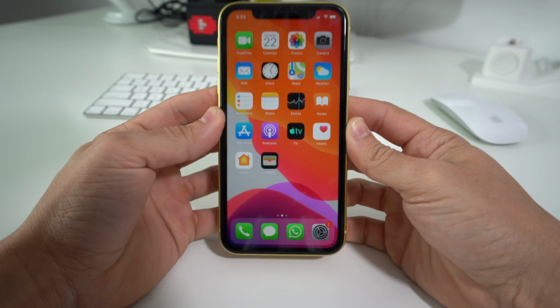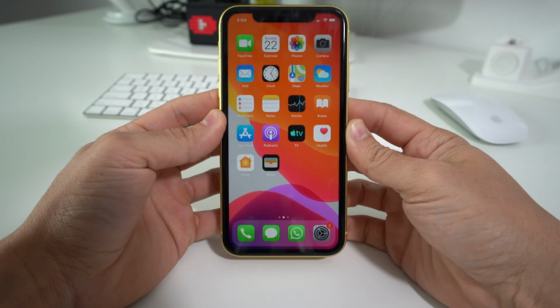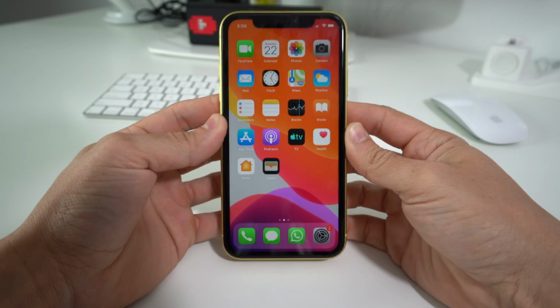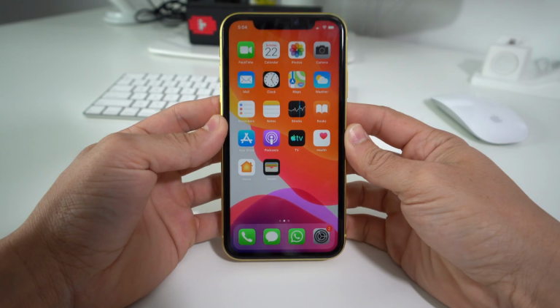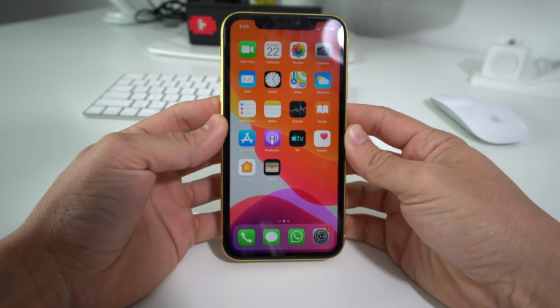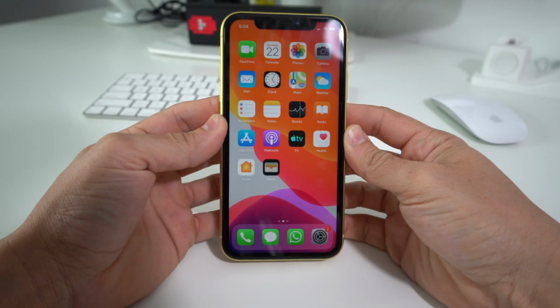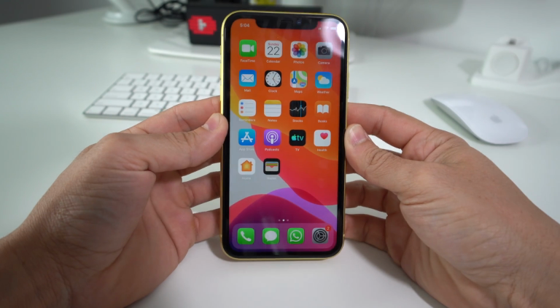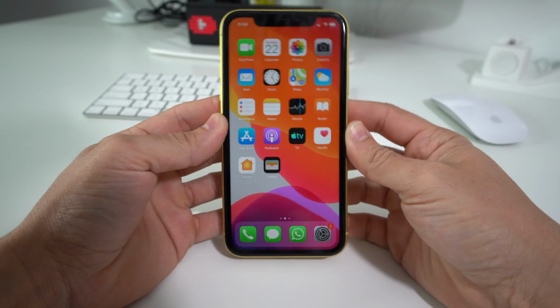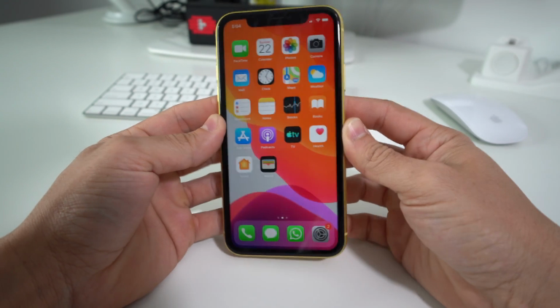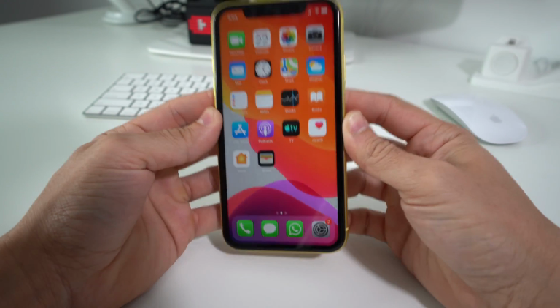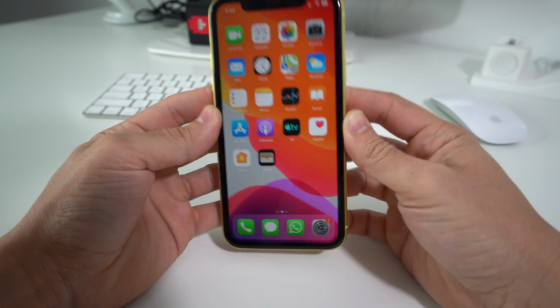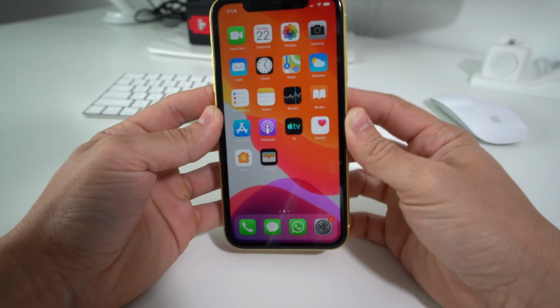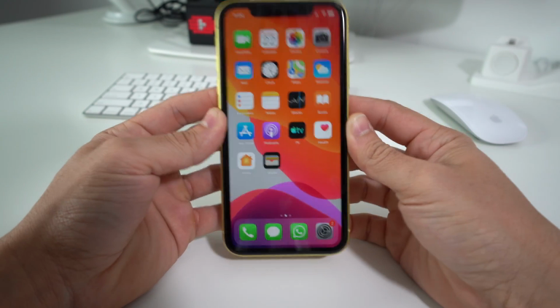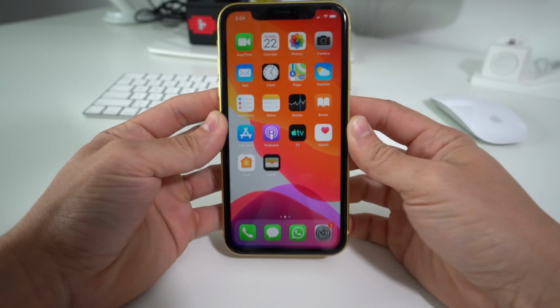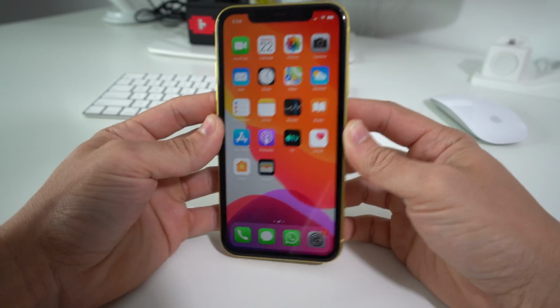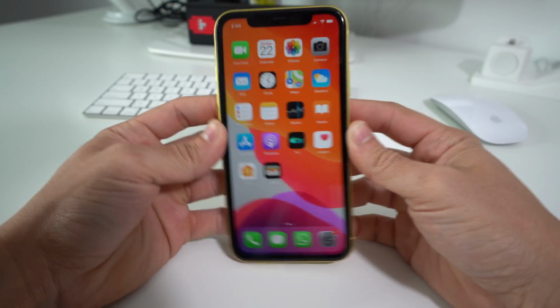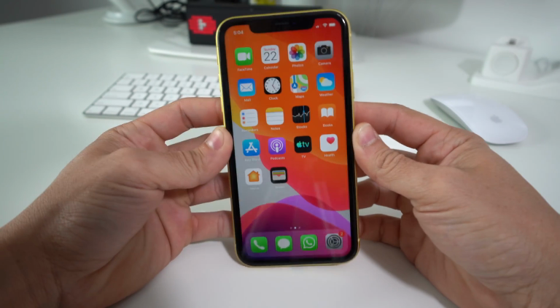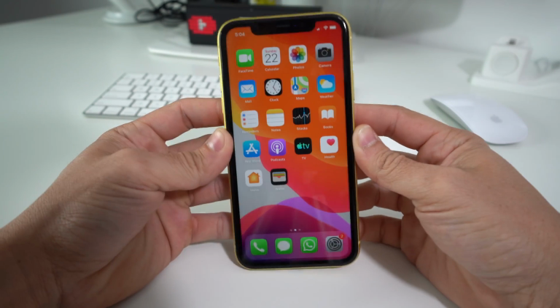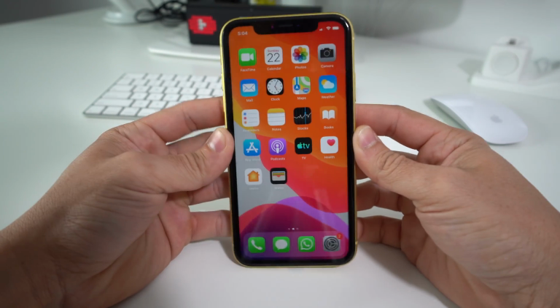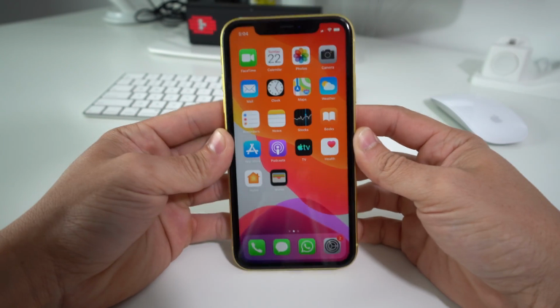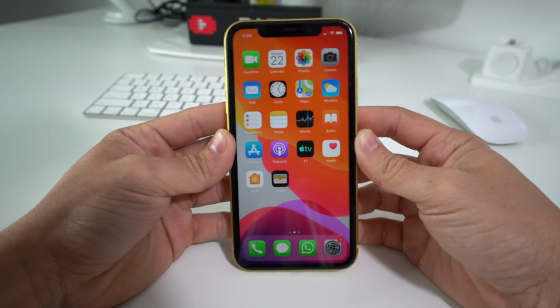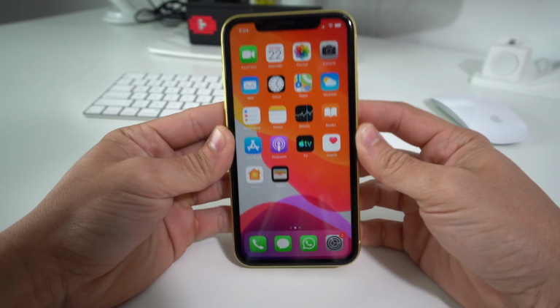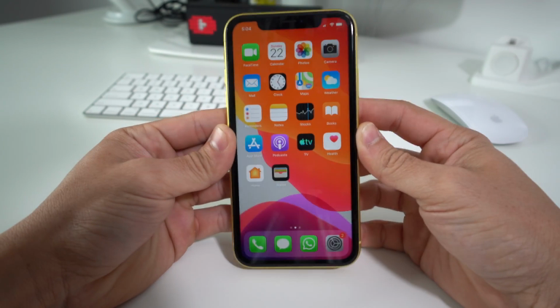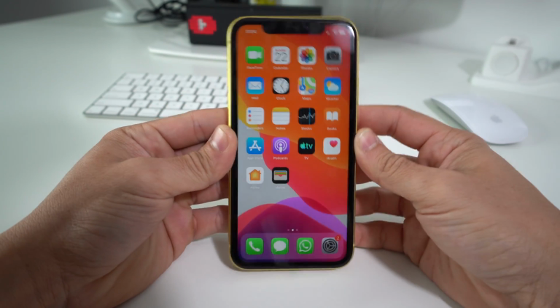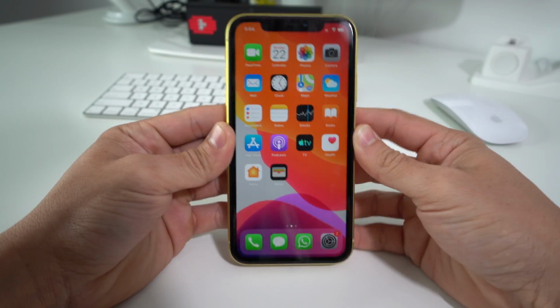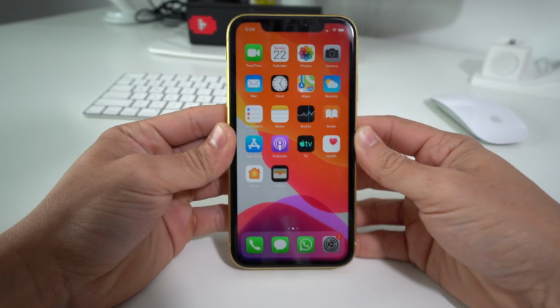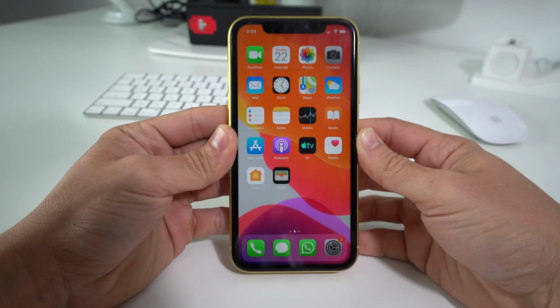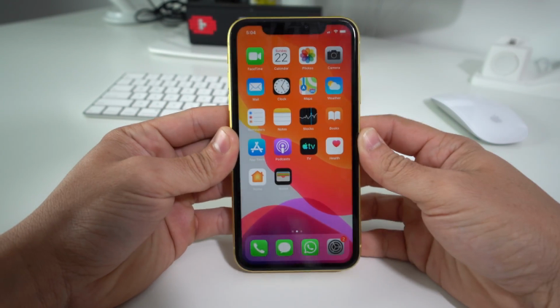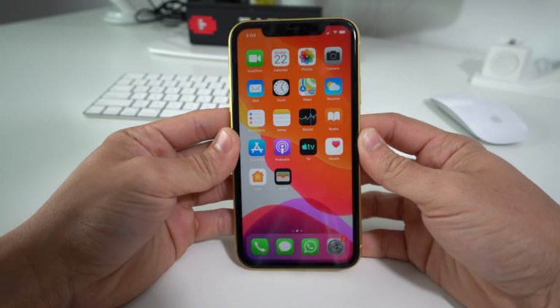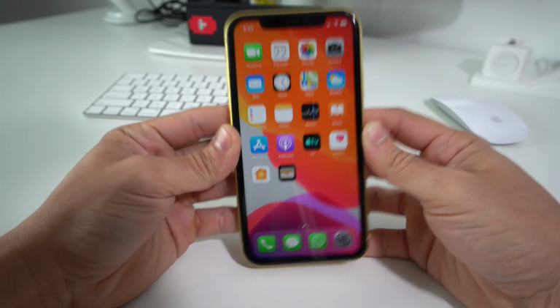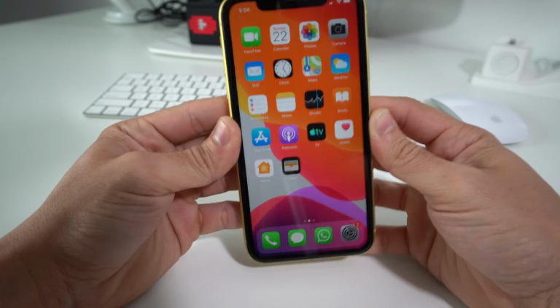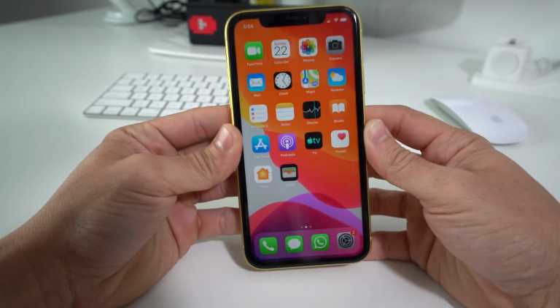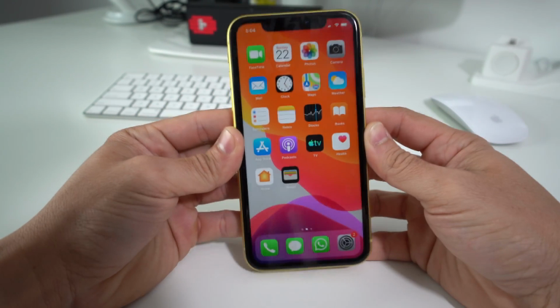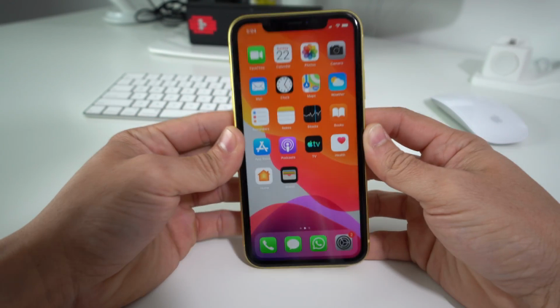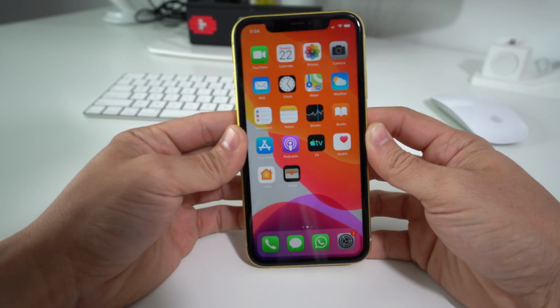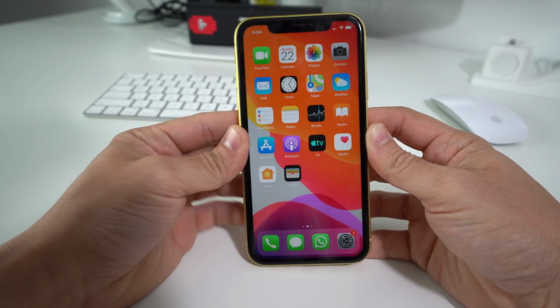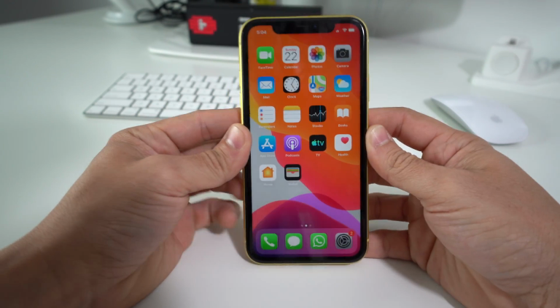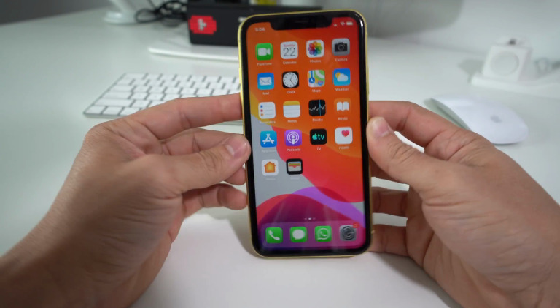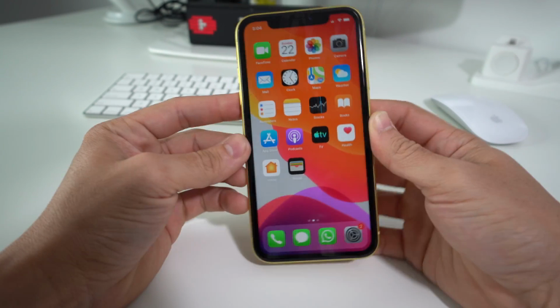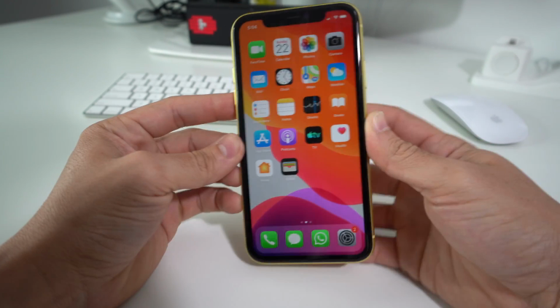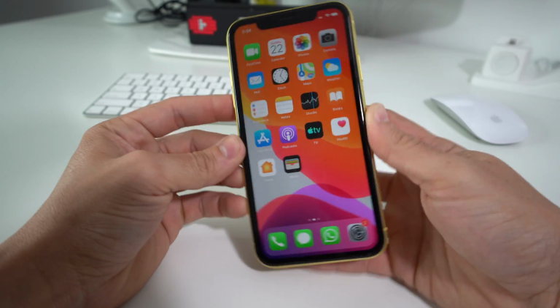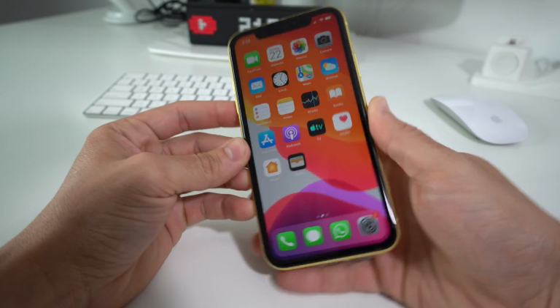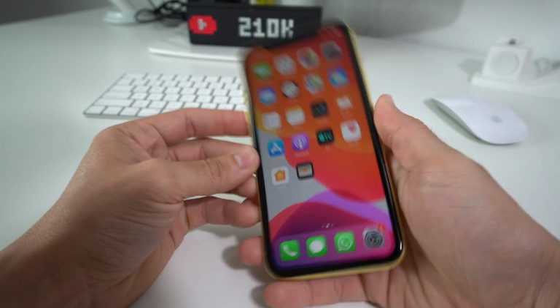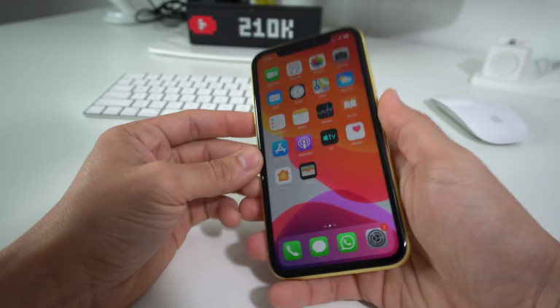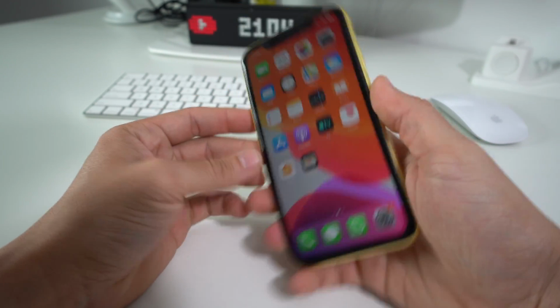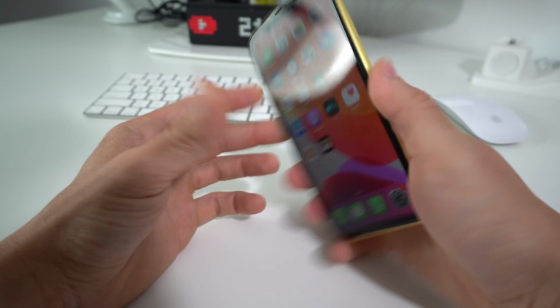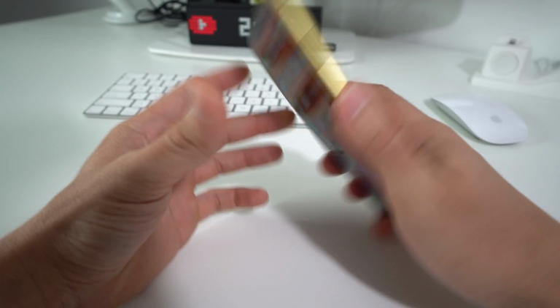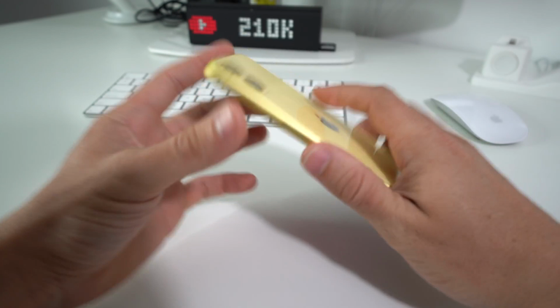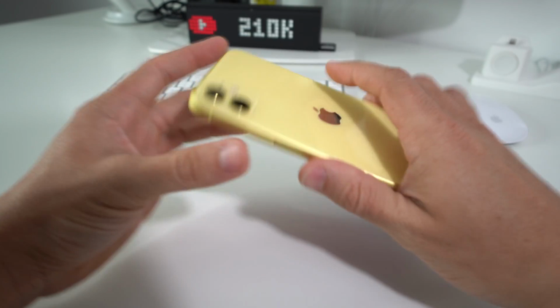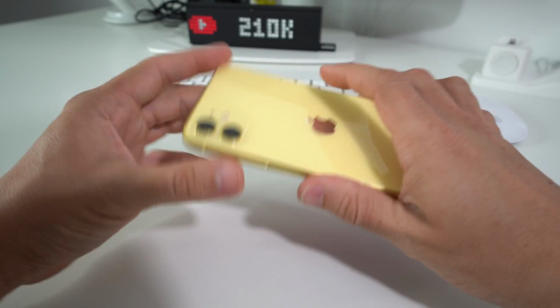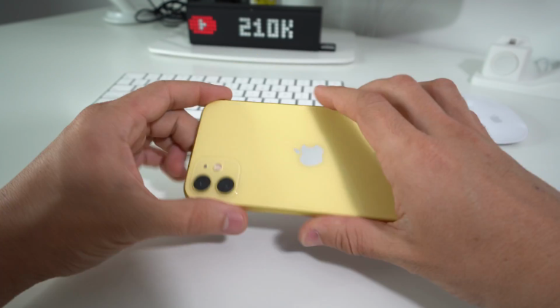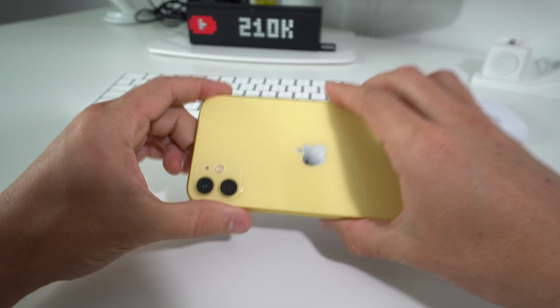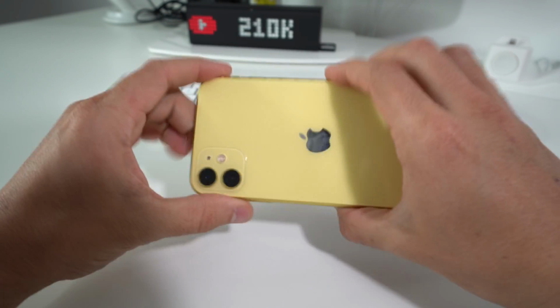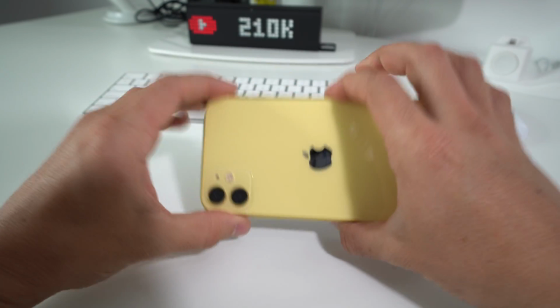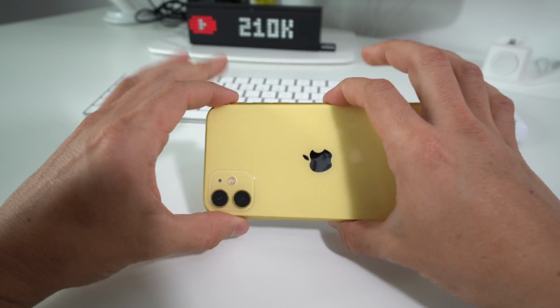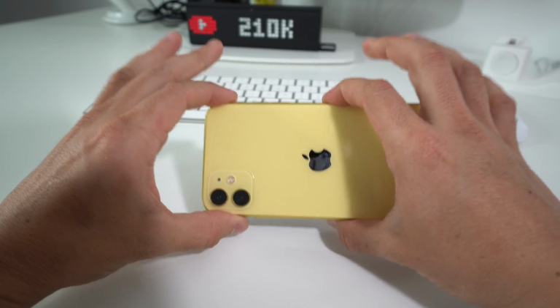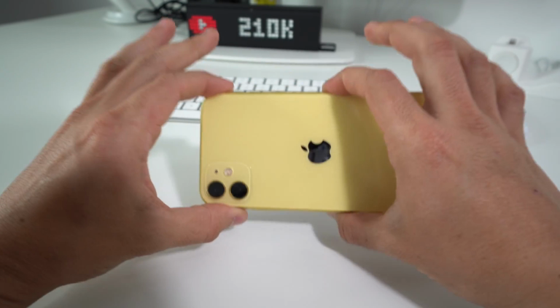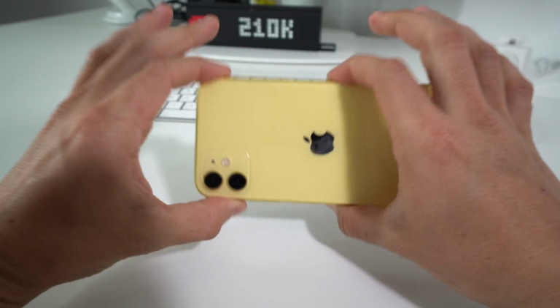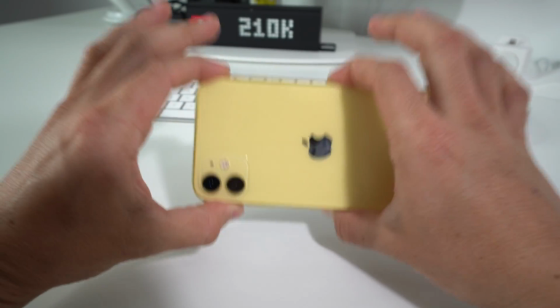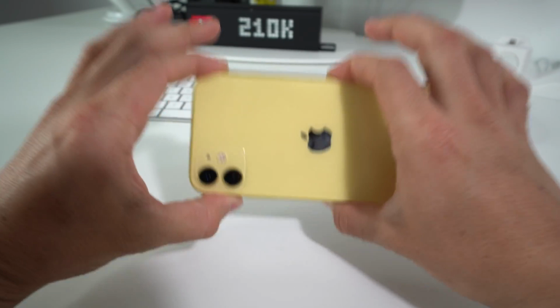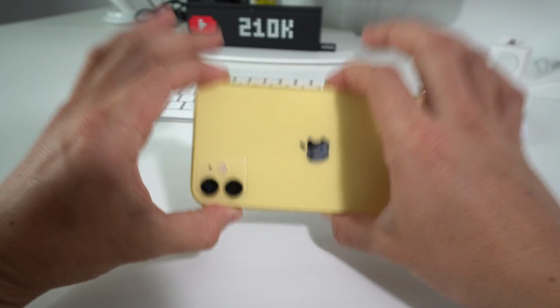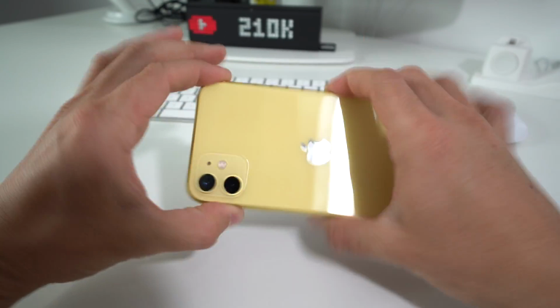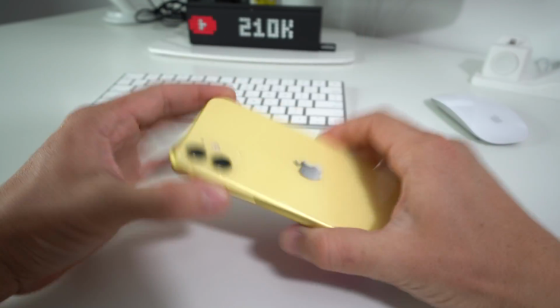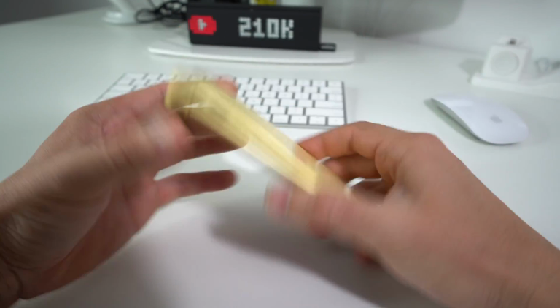Hey there, what's up everyone? In this video I'm going to show you how to factory reset, also known as restore, your iPhone 11.